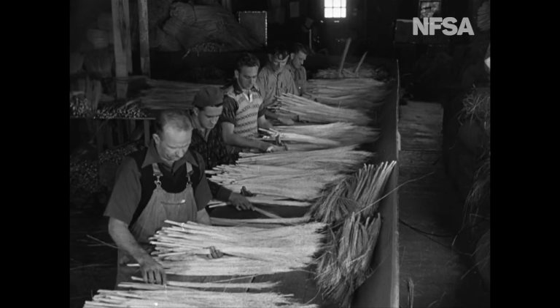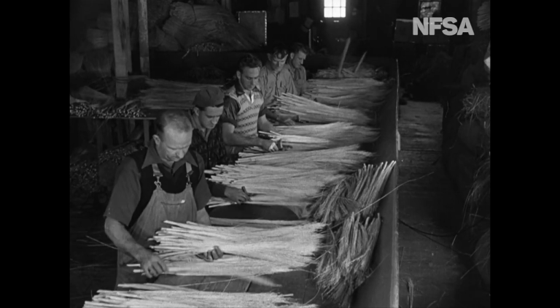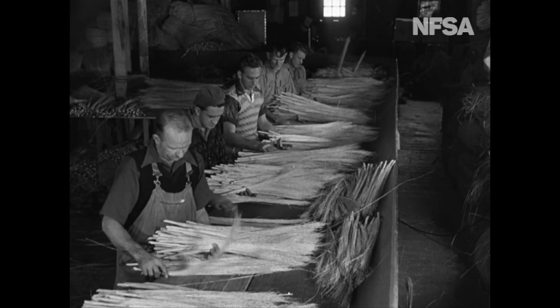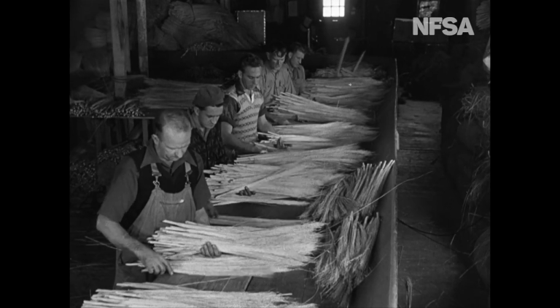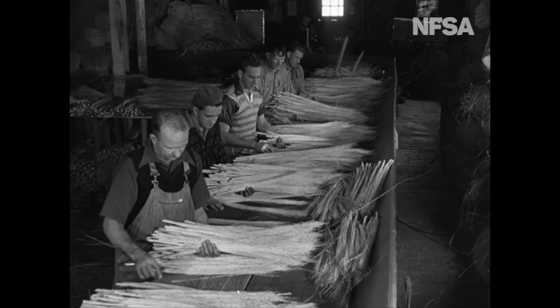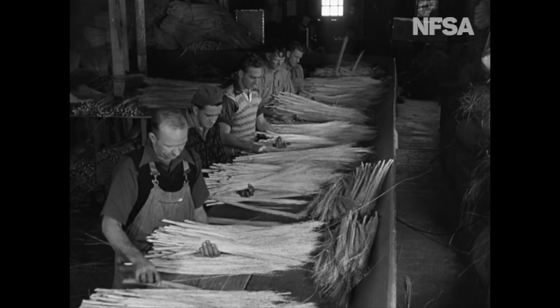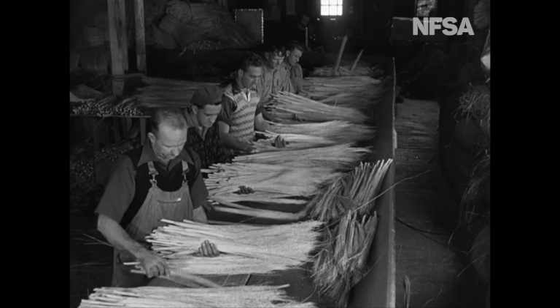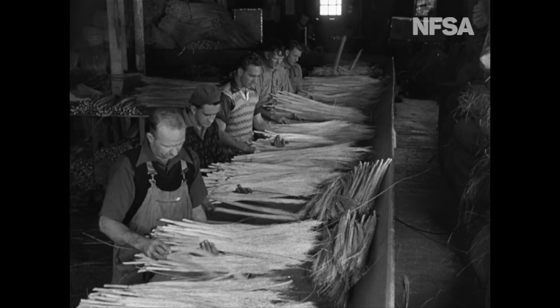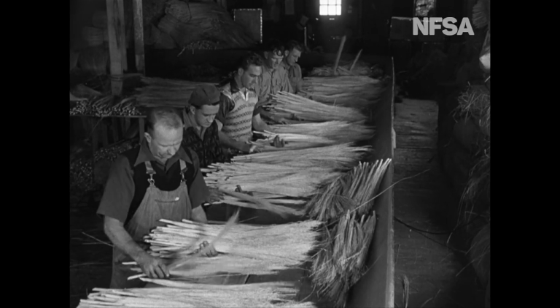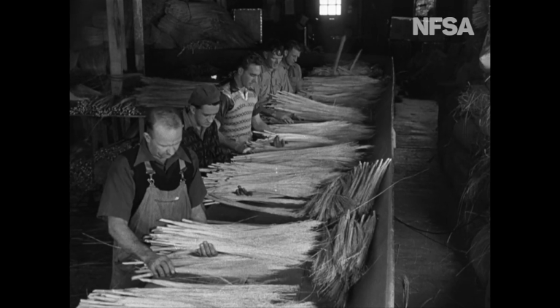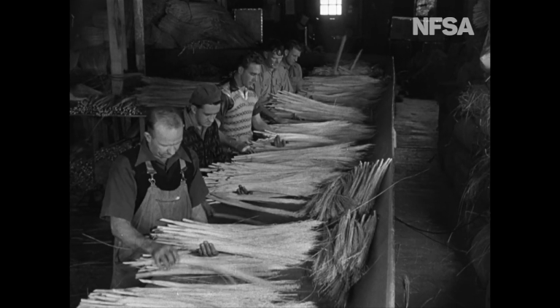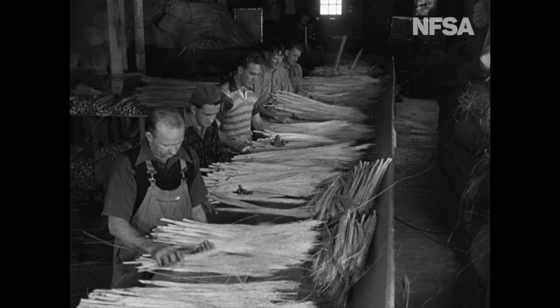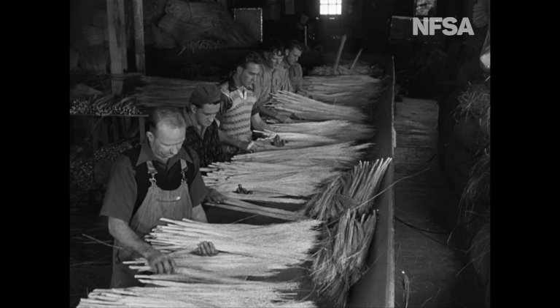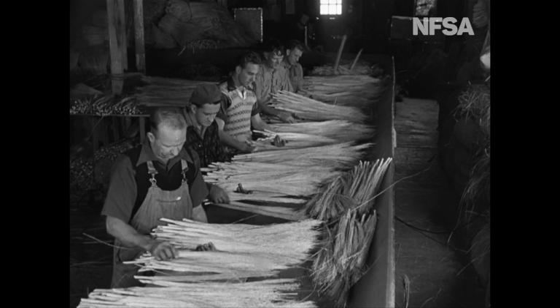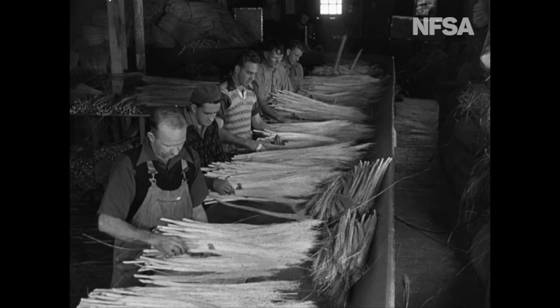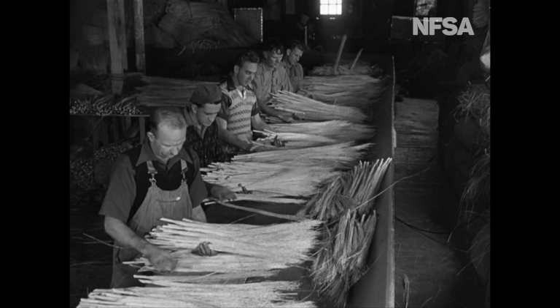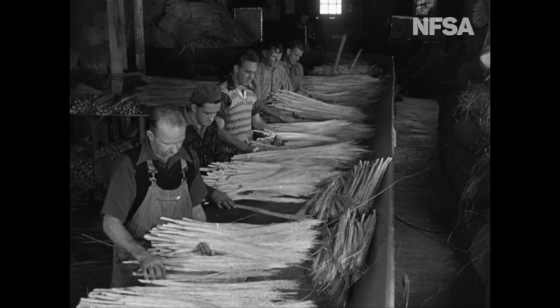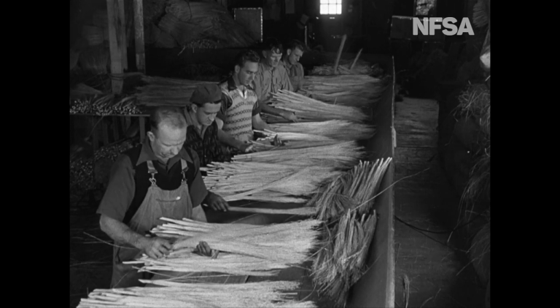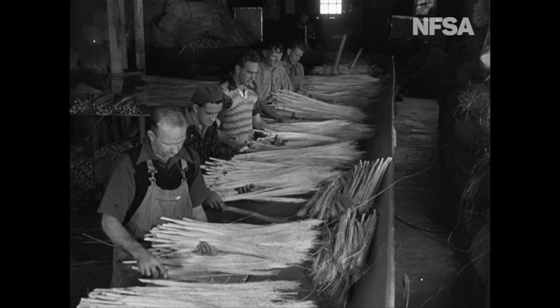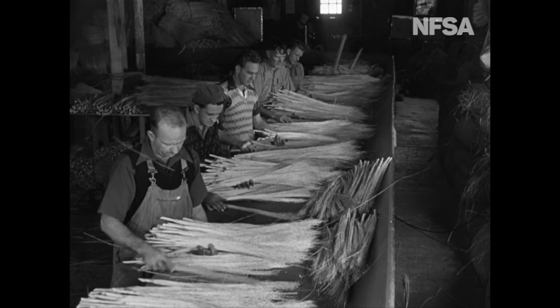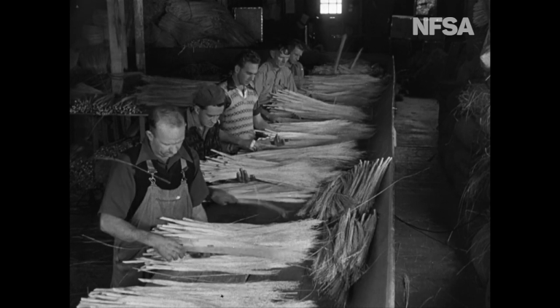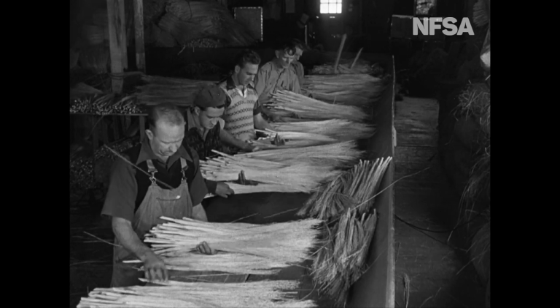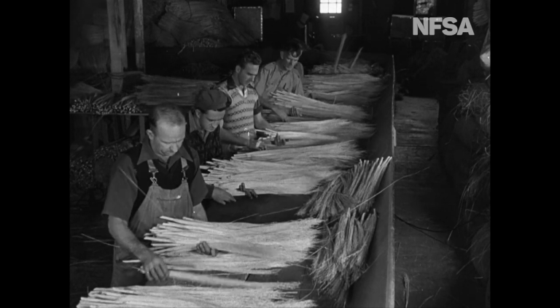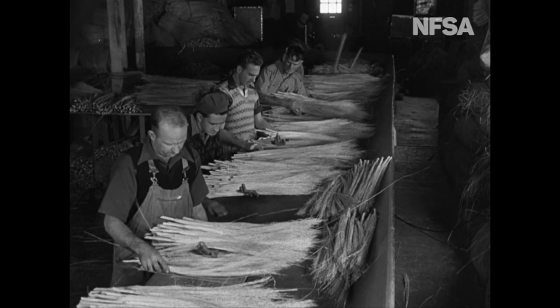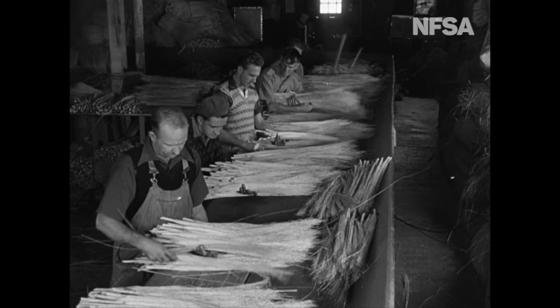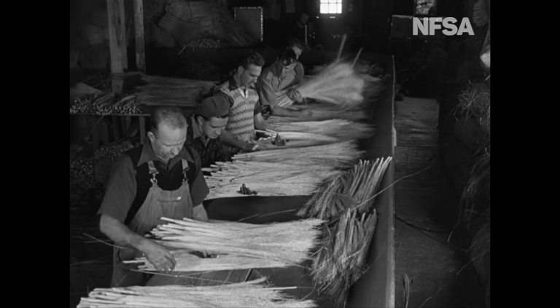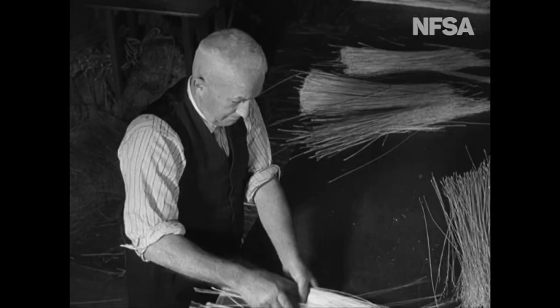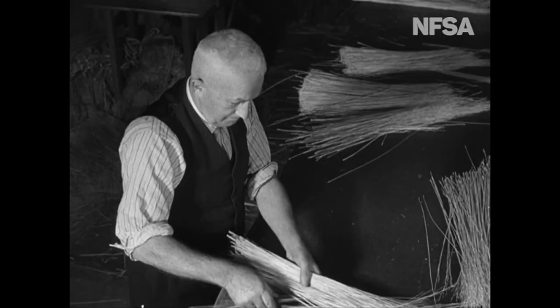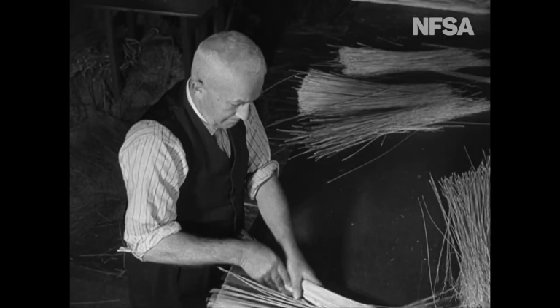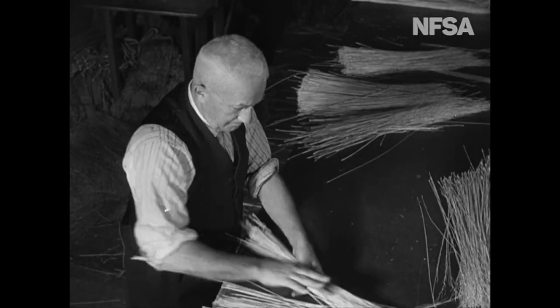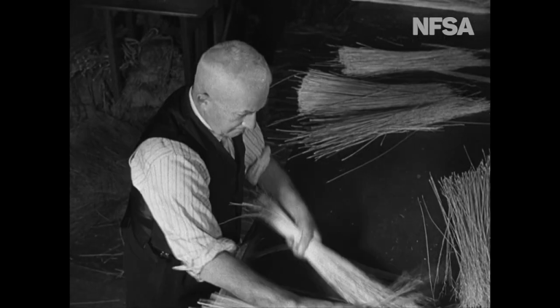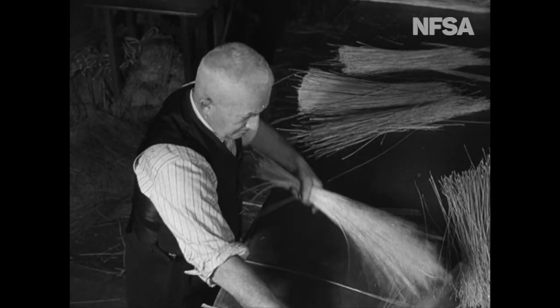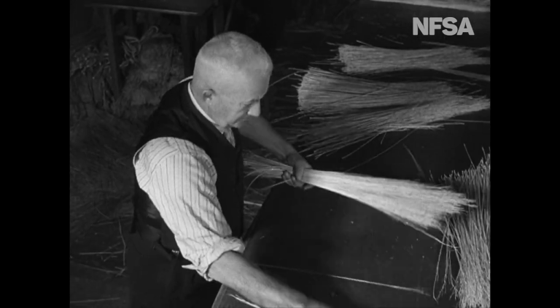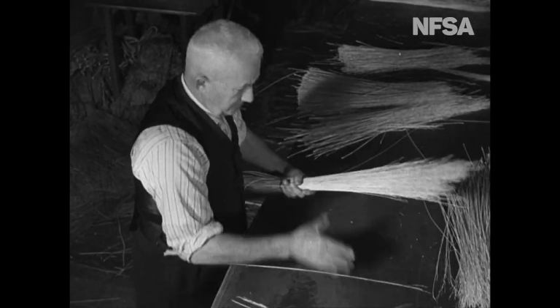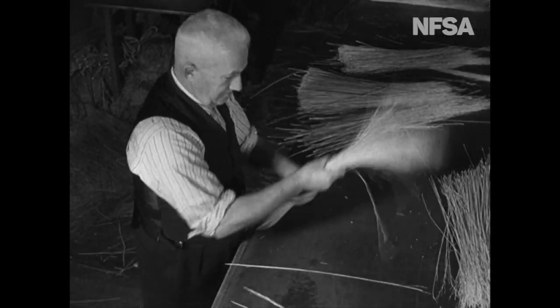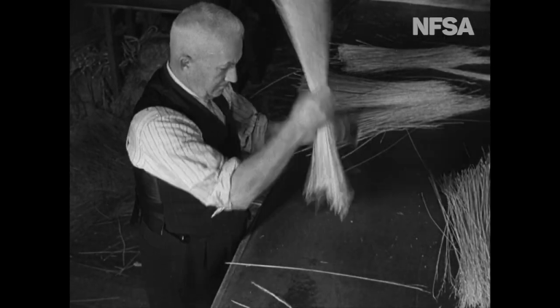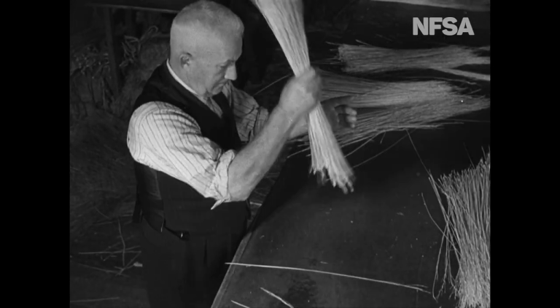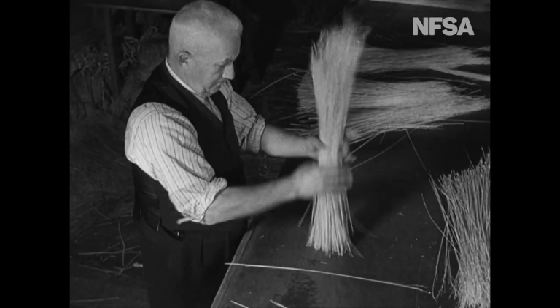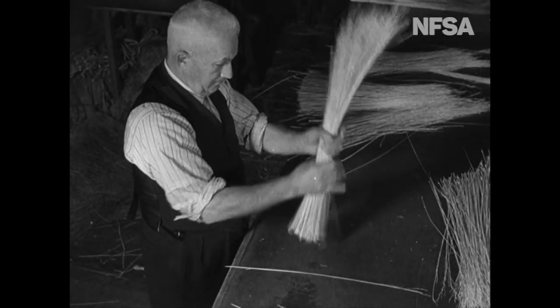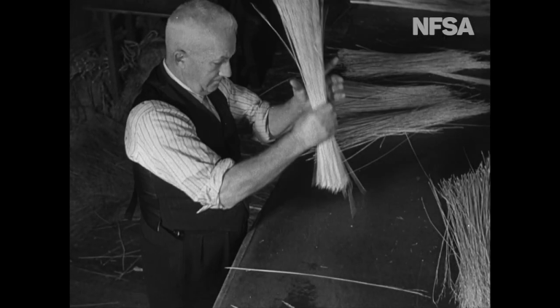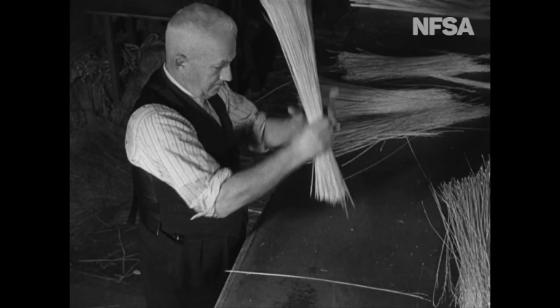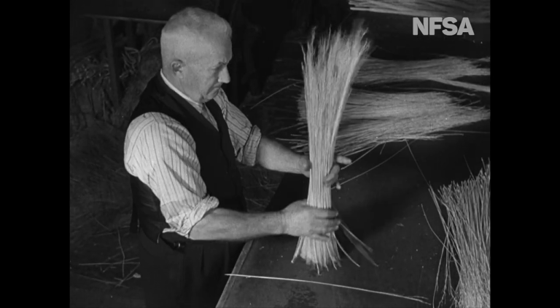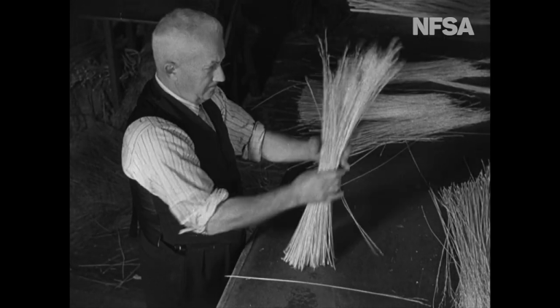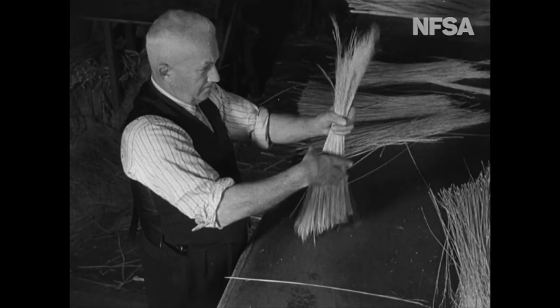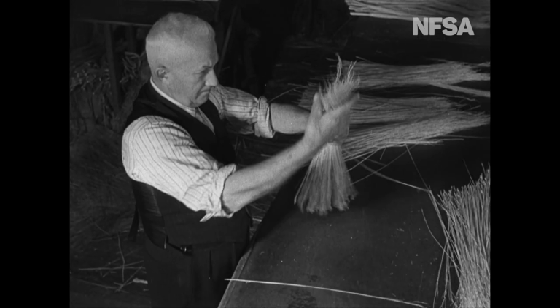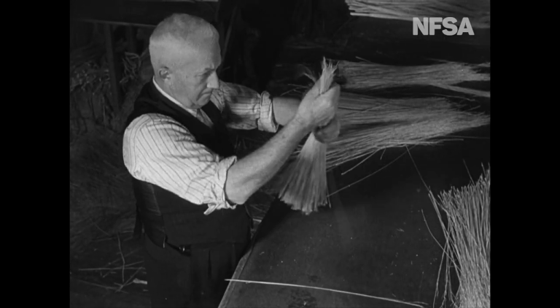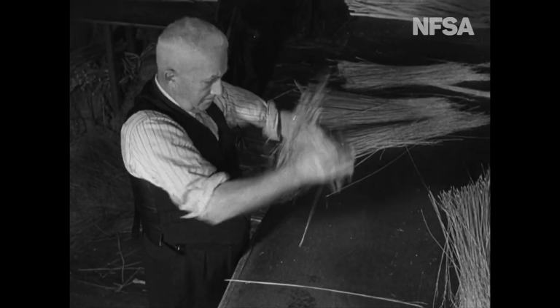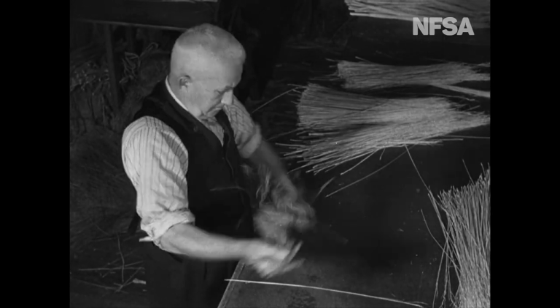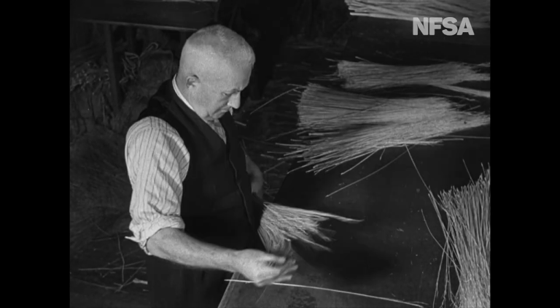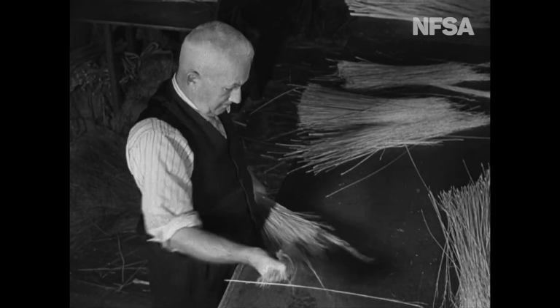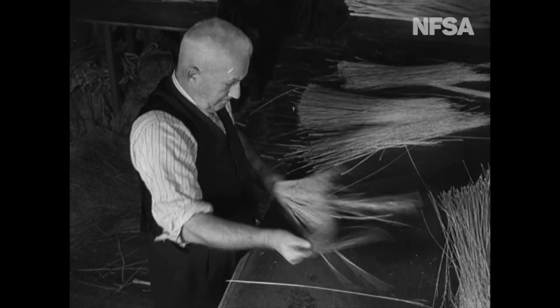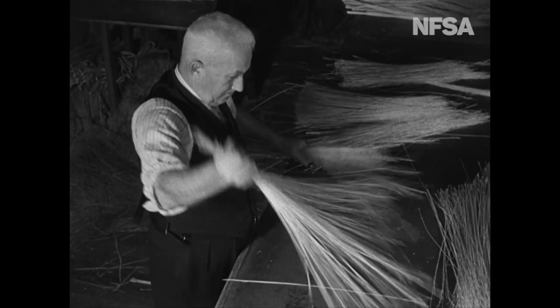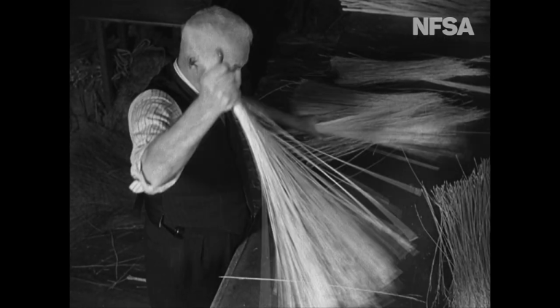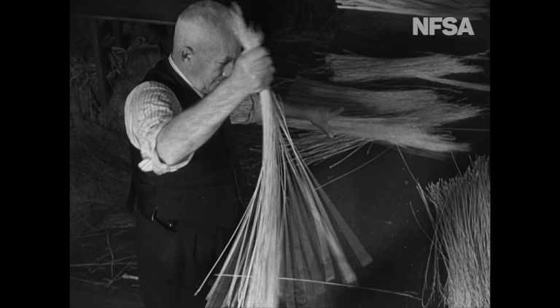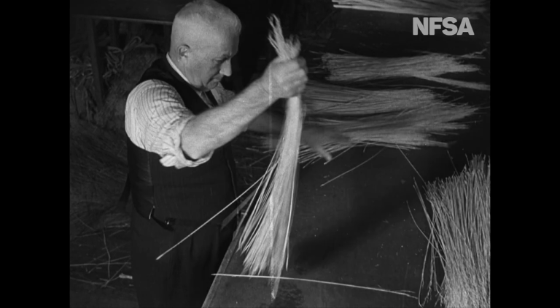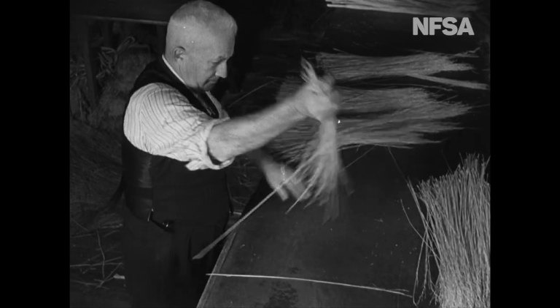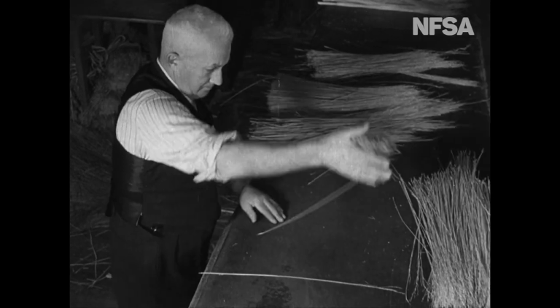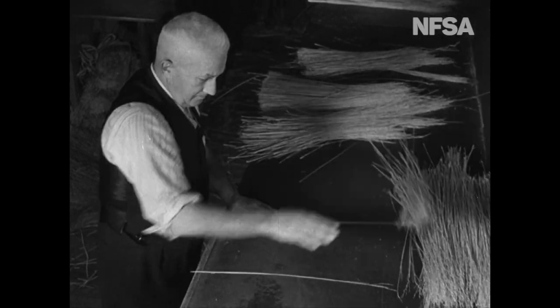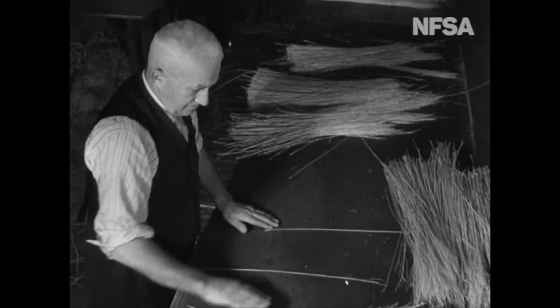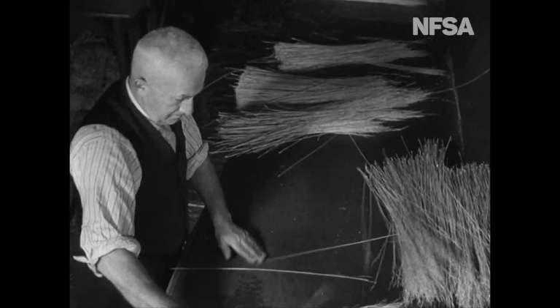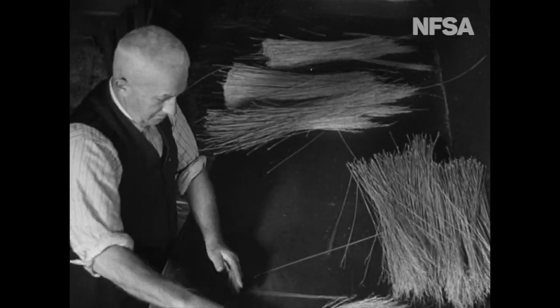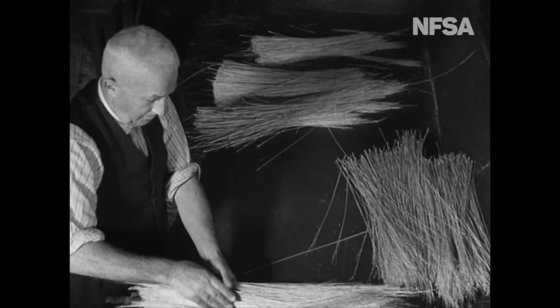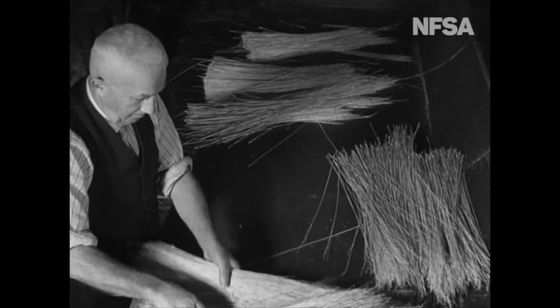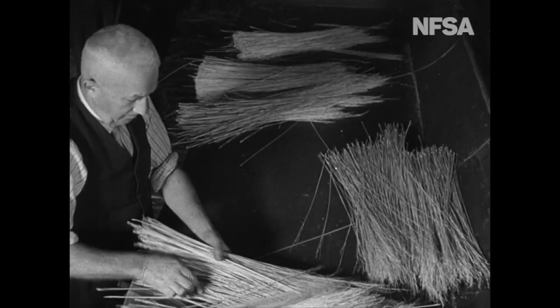Good bristles are the heart of any brush or broom, so careful sorting and selection are the order of the day. A skilled and important job.